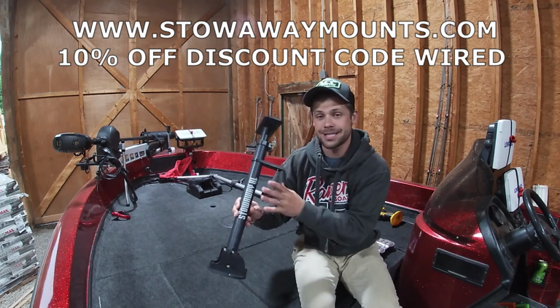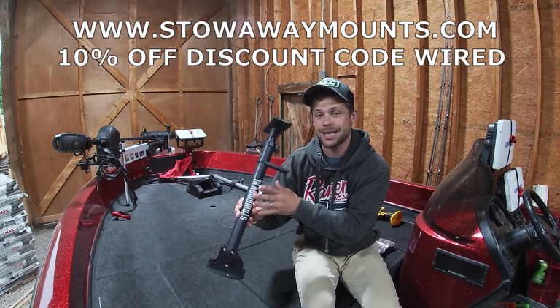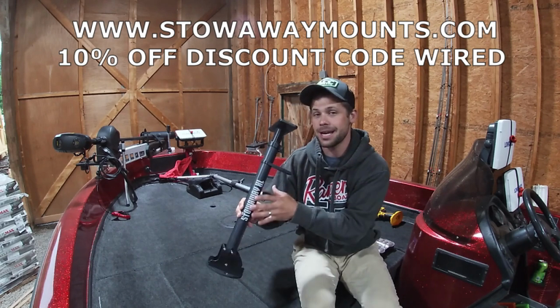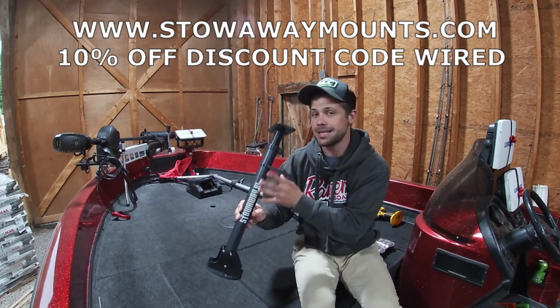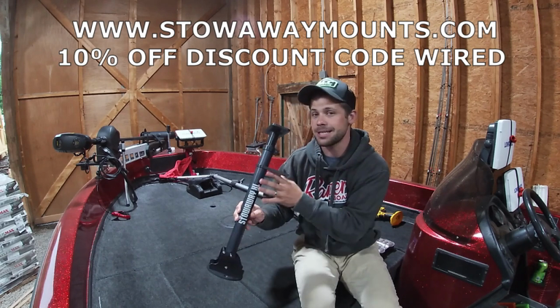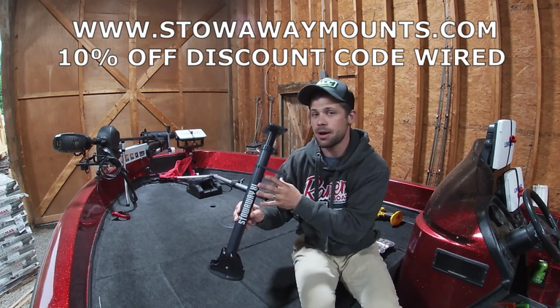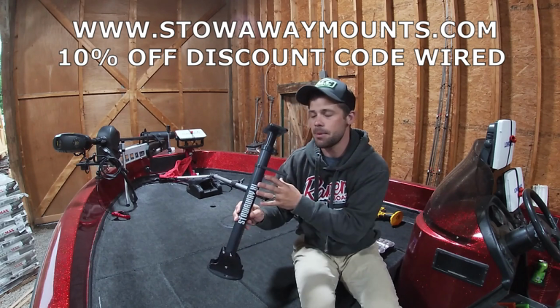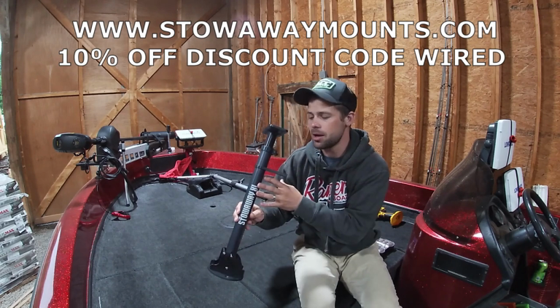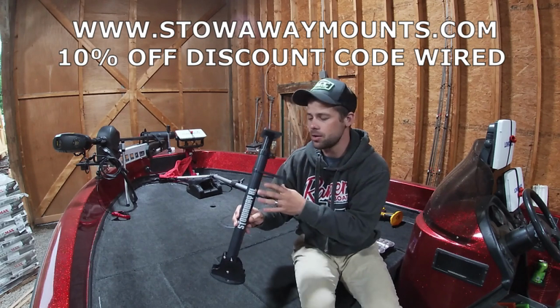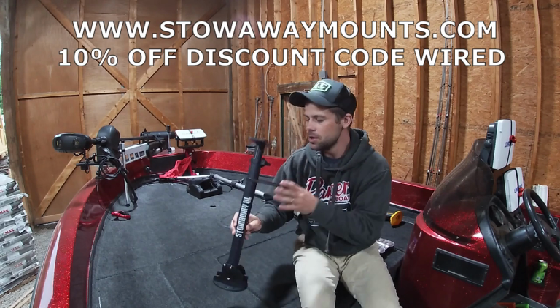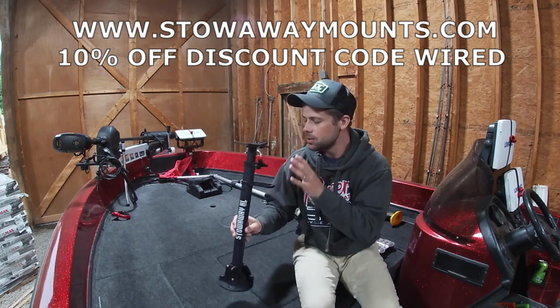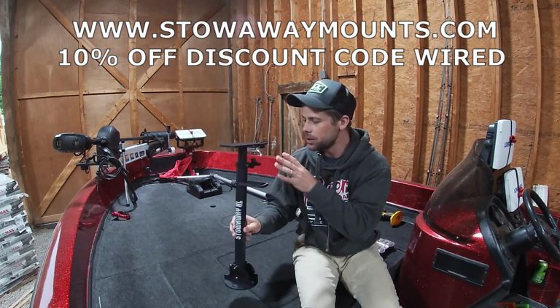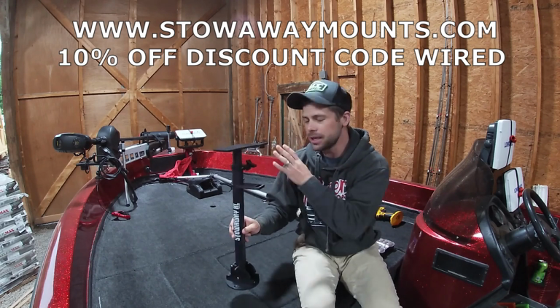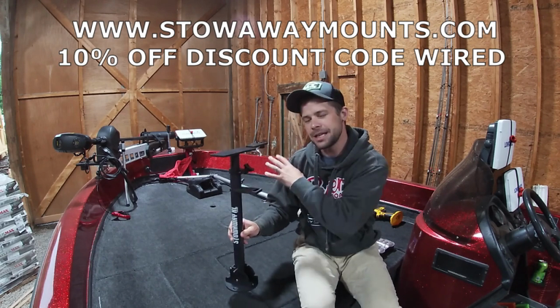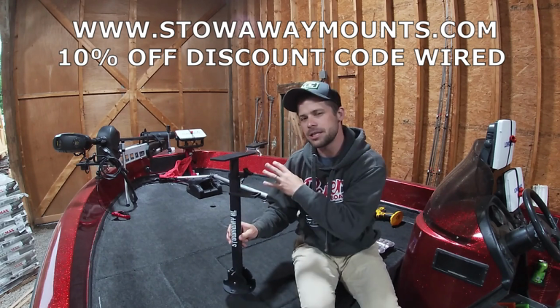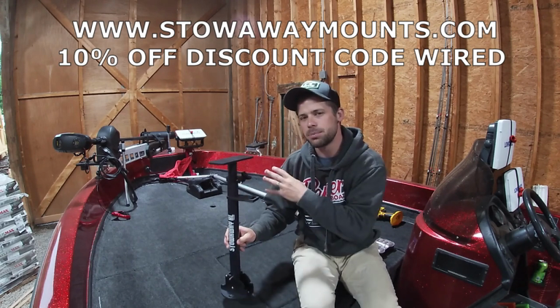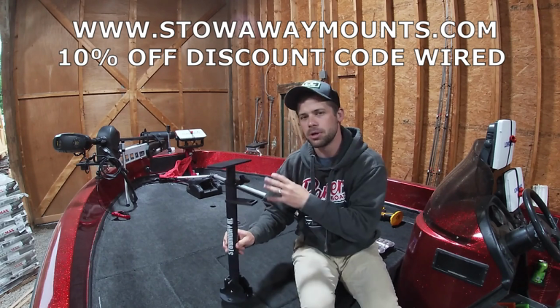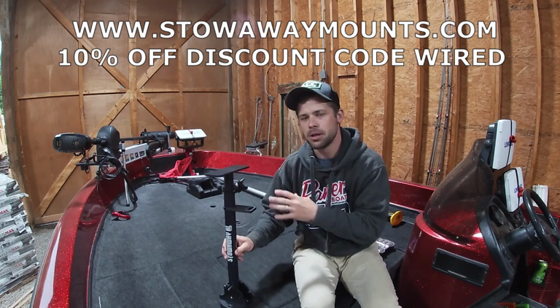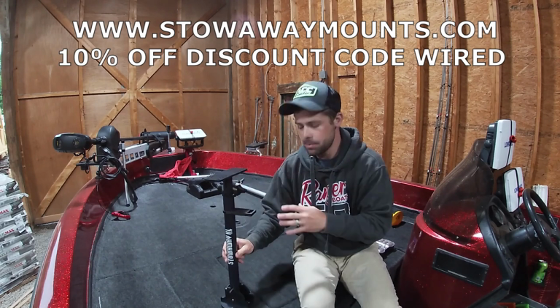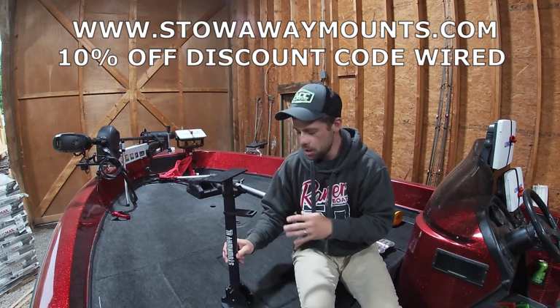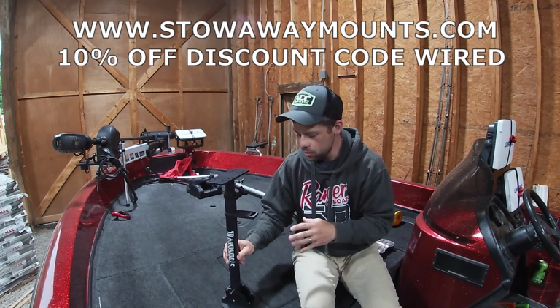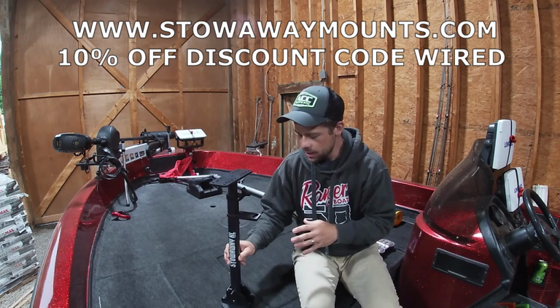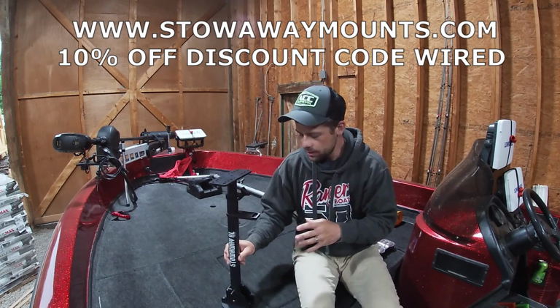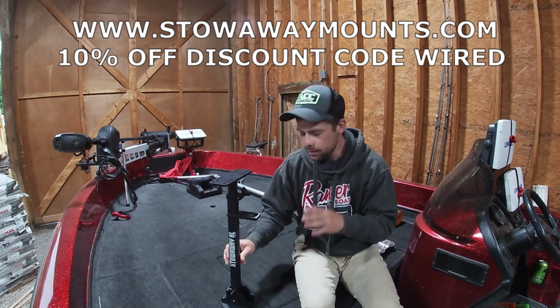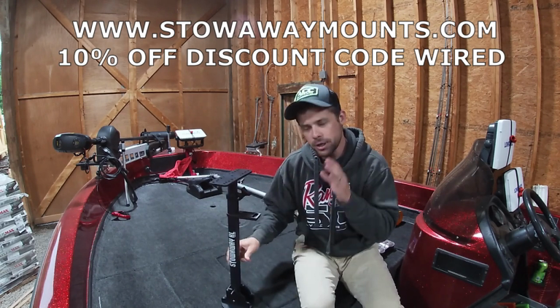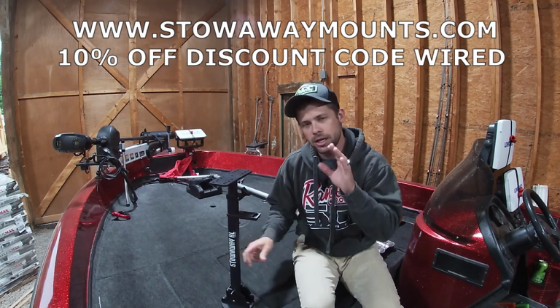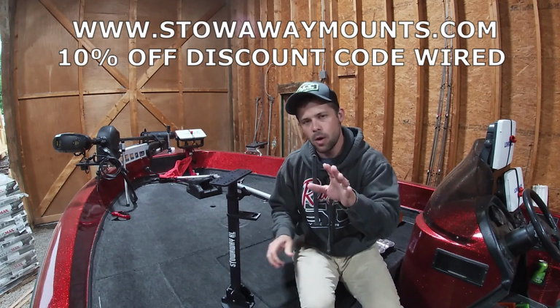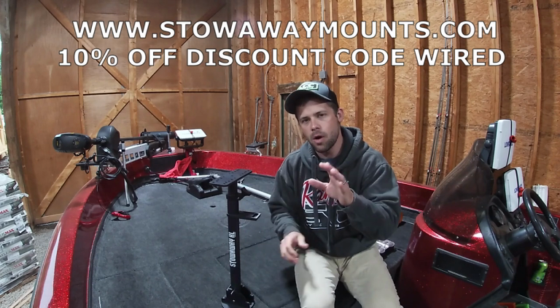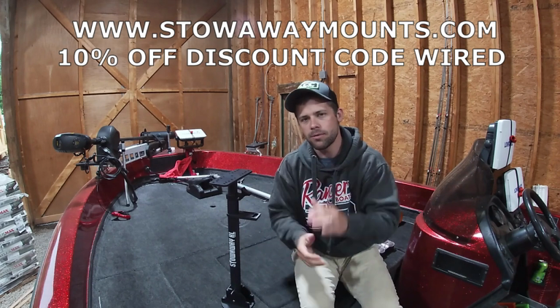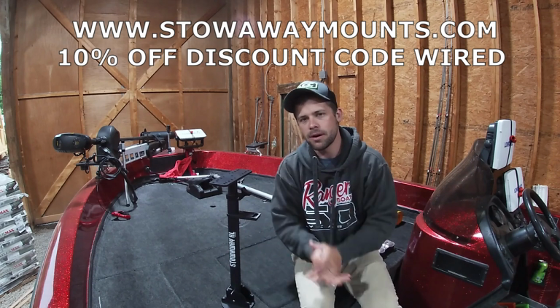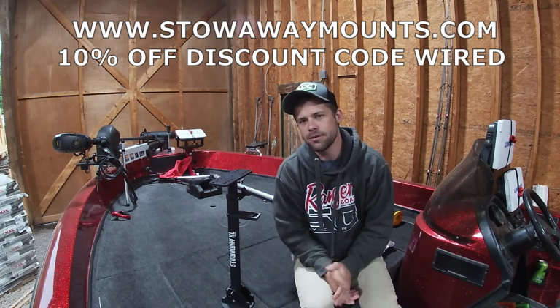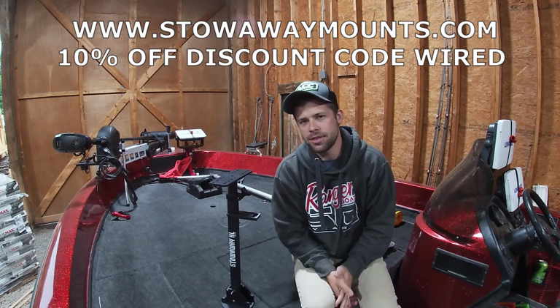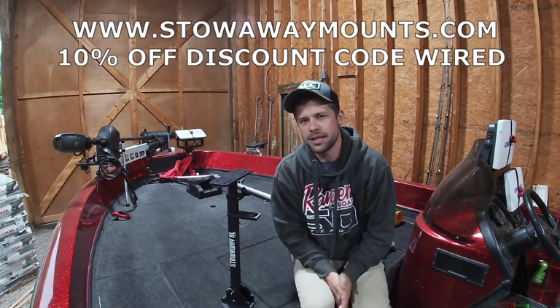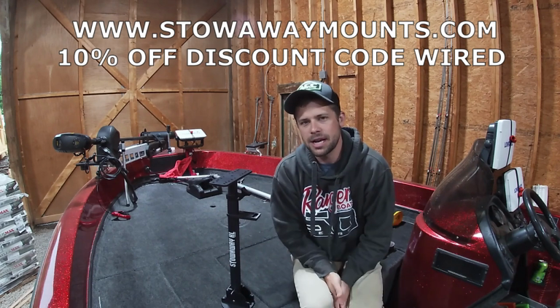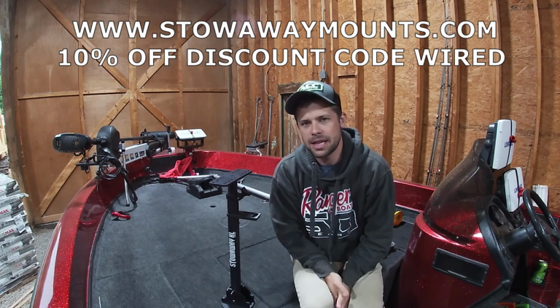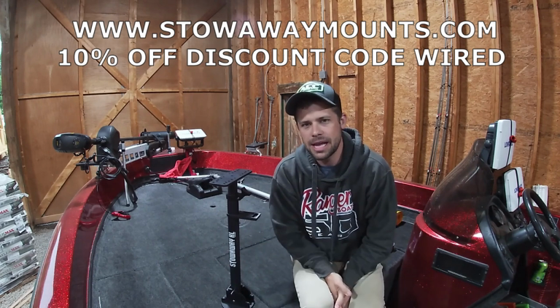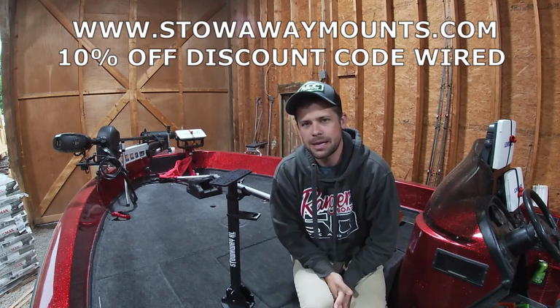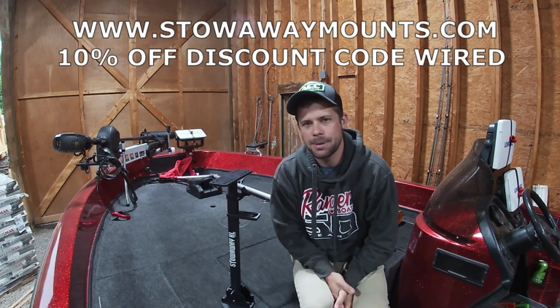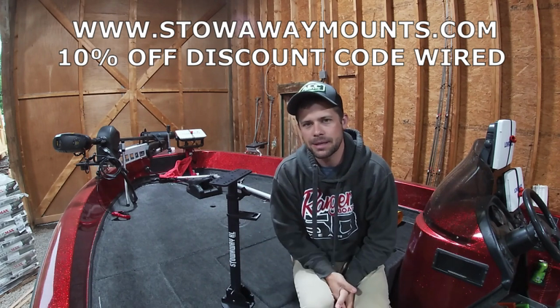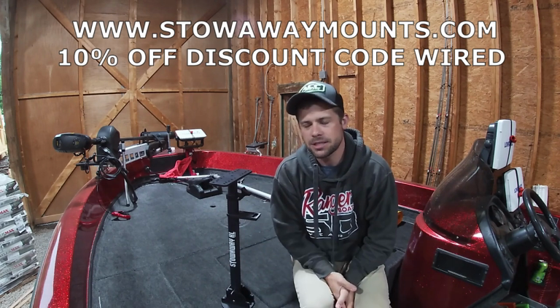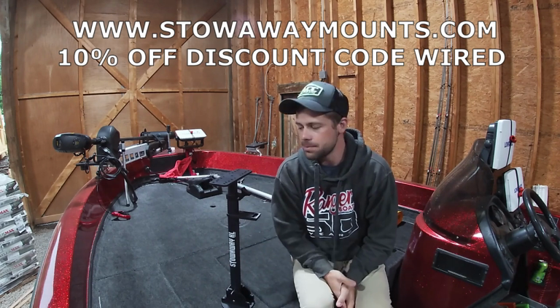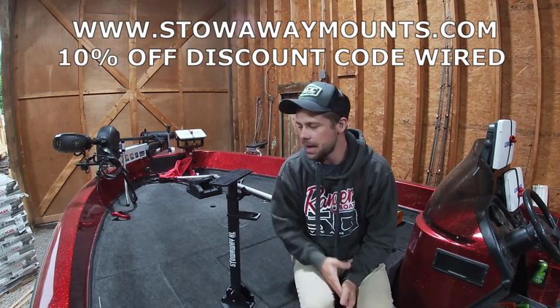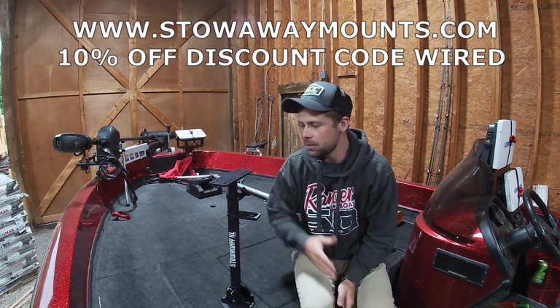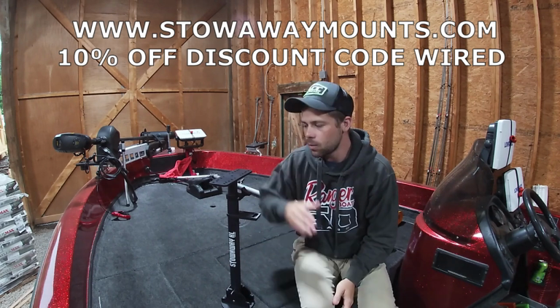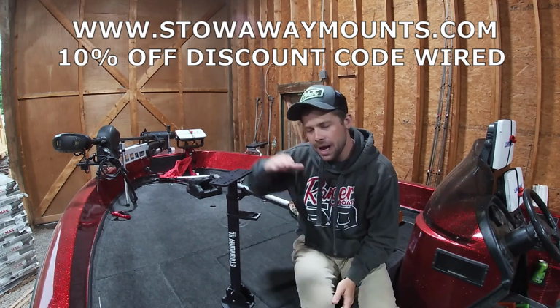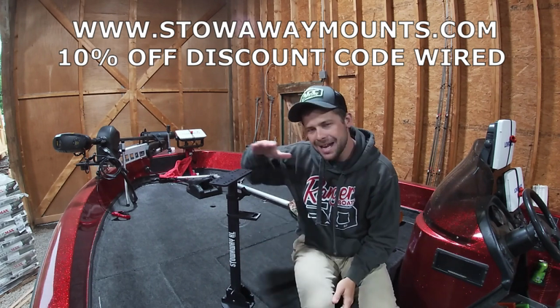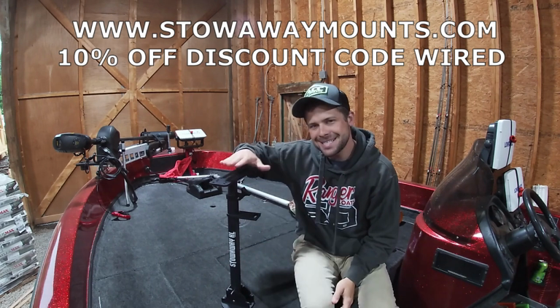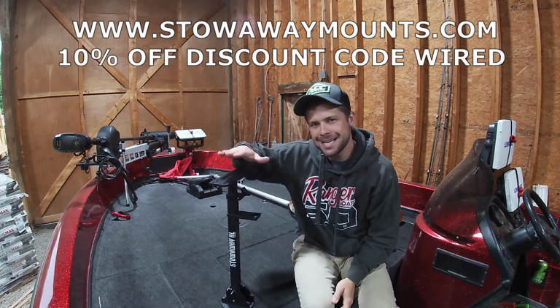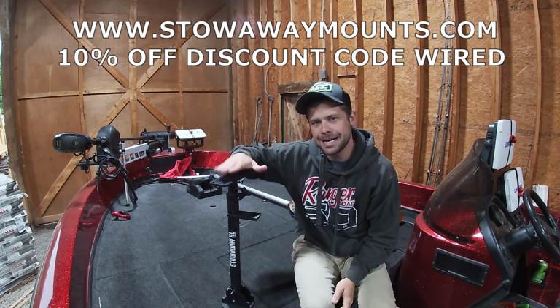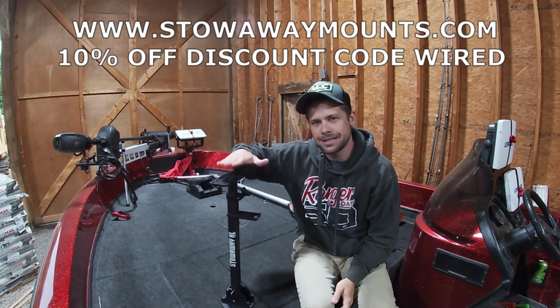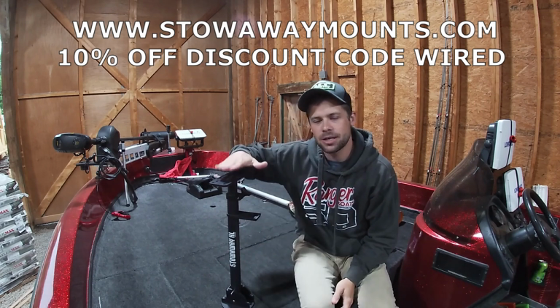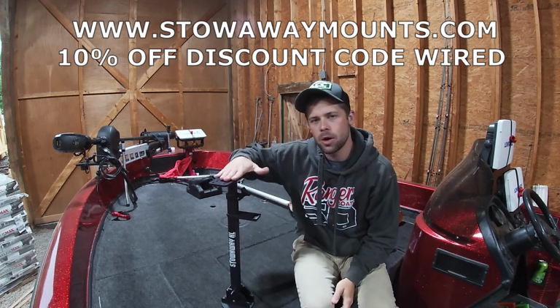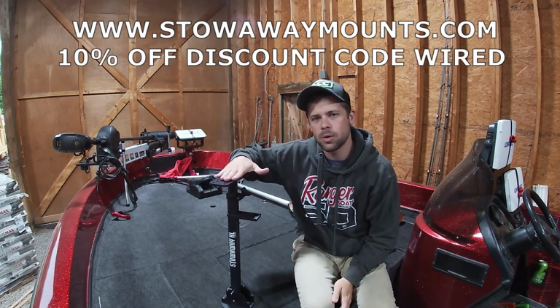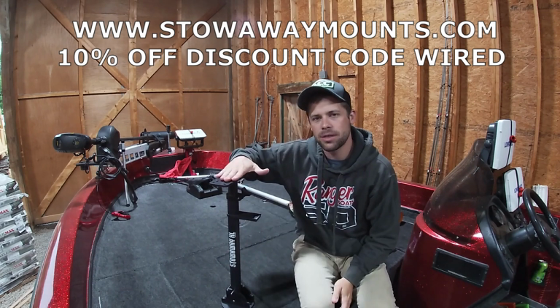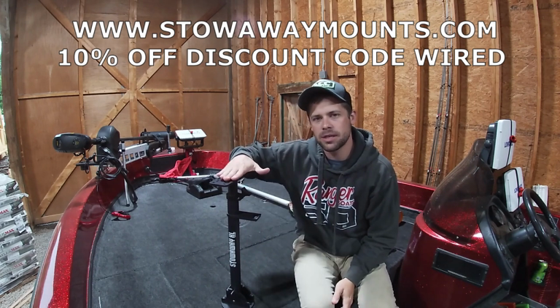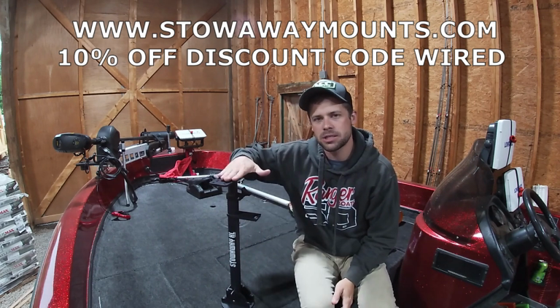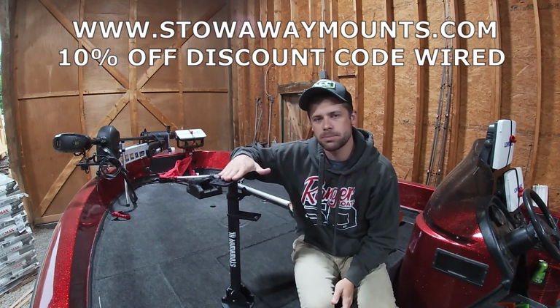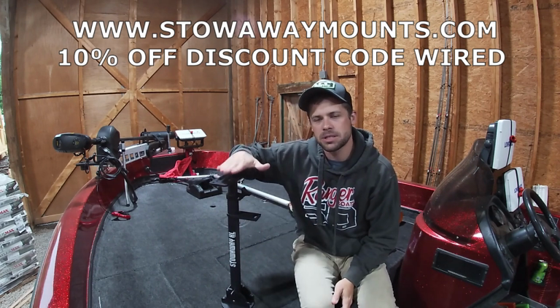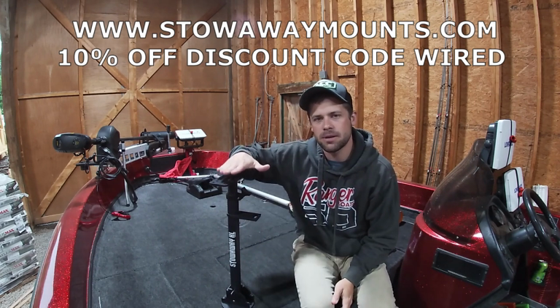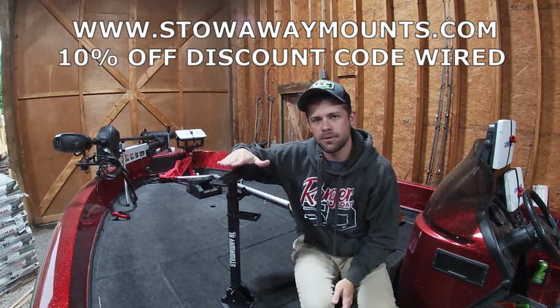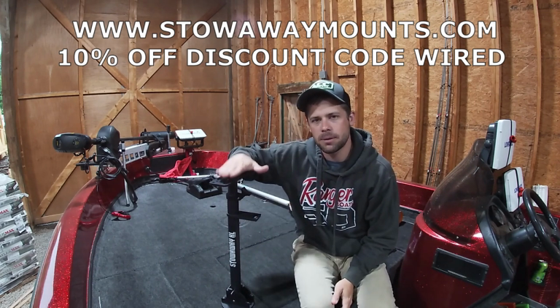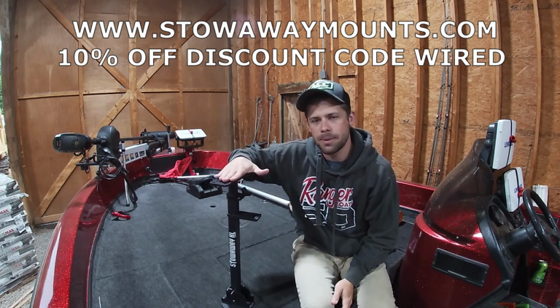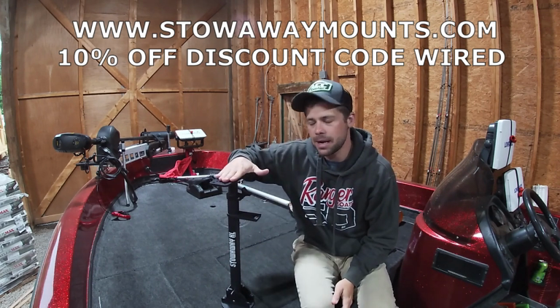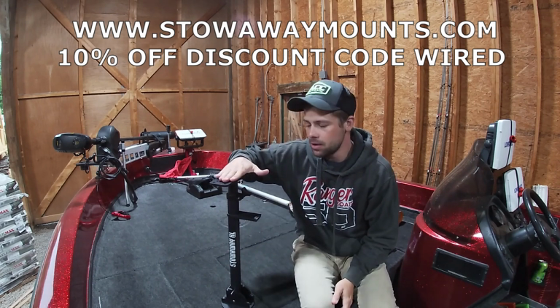This is the XL model. We're going to get this put on the boat, then we're going to go over everything that I like about this mount and why I decided to go with this specific mount.